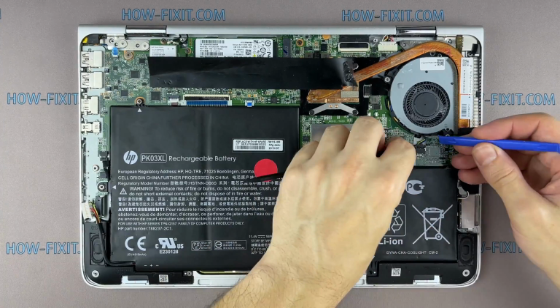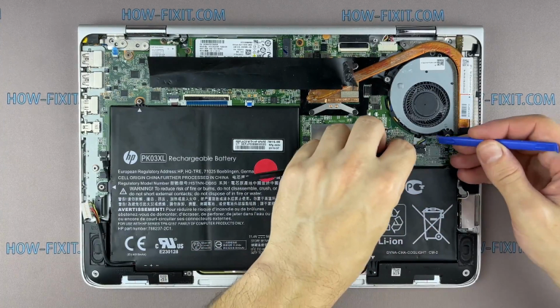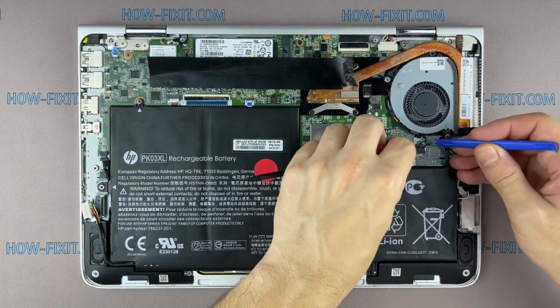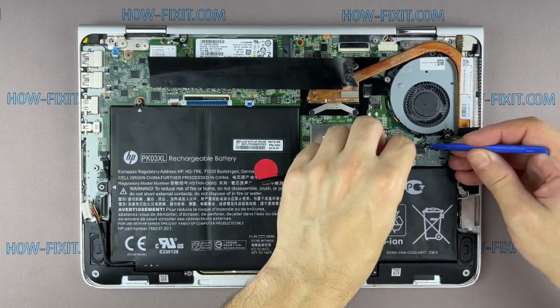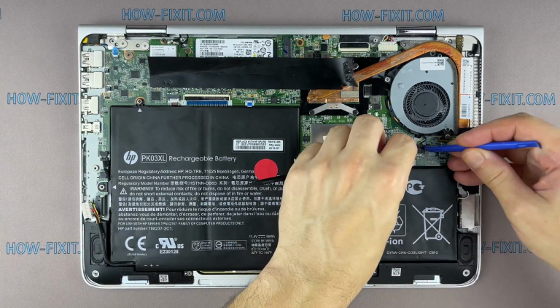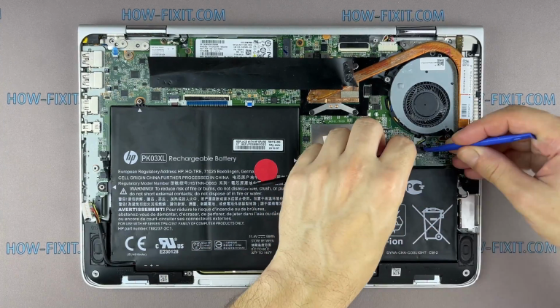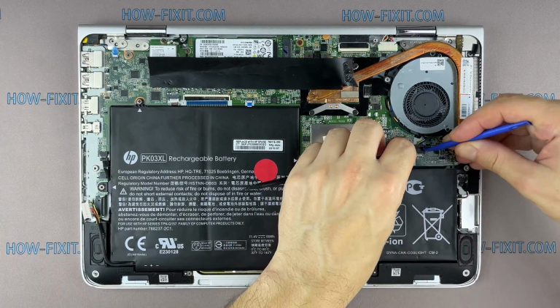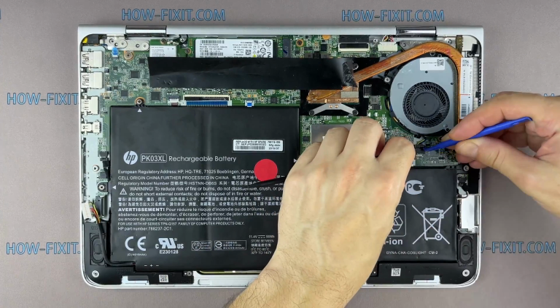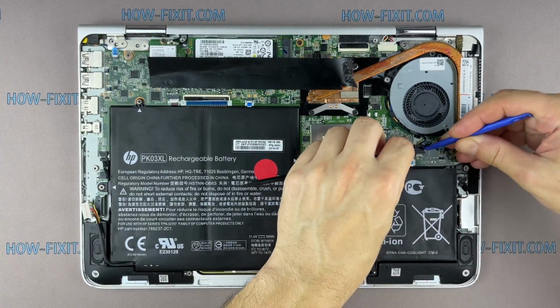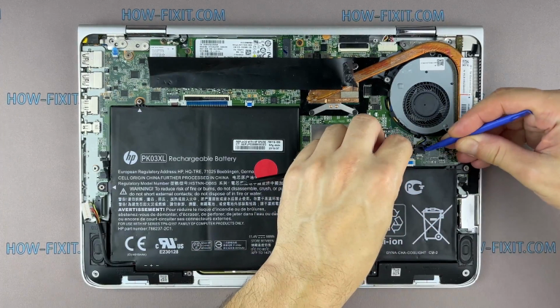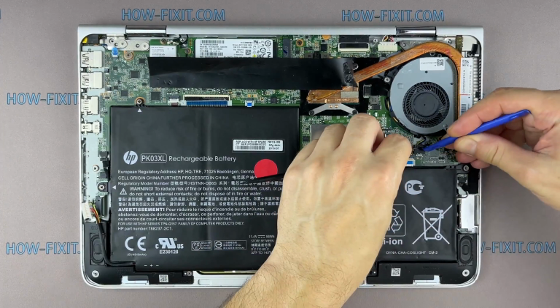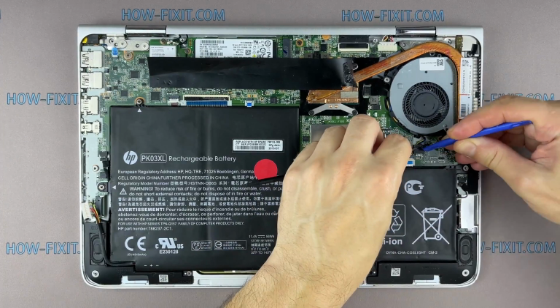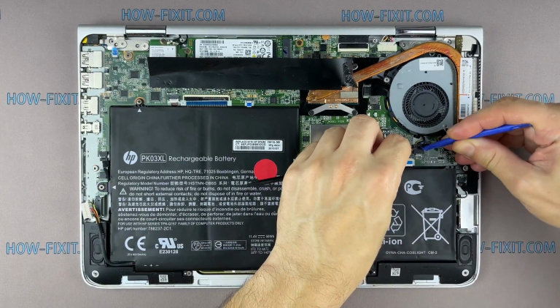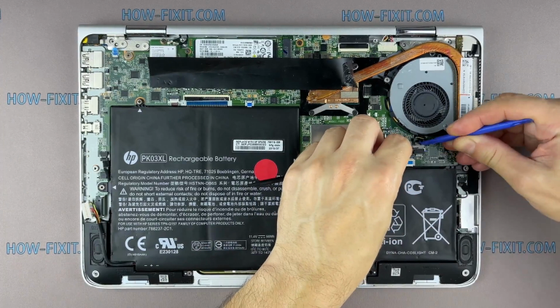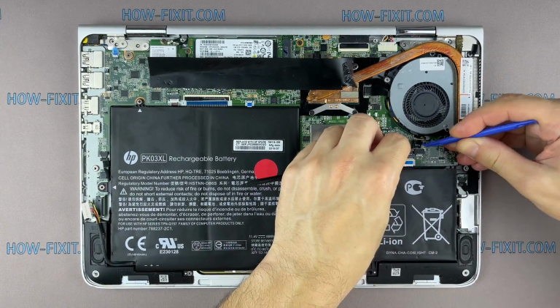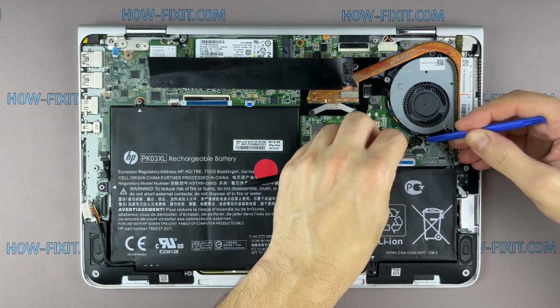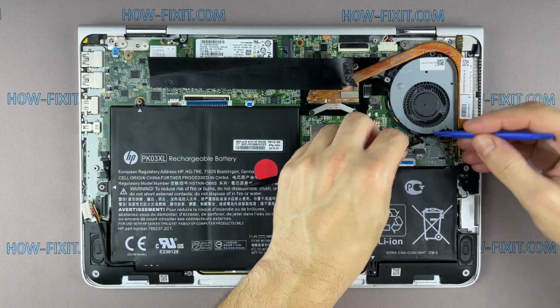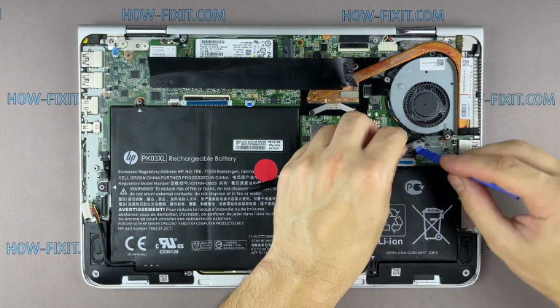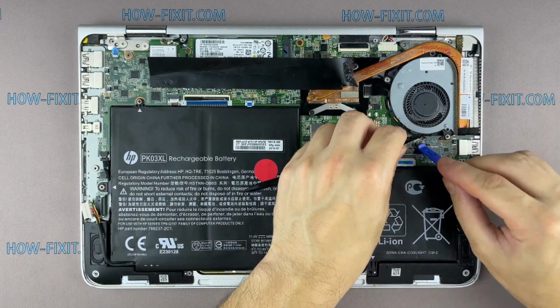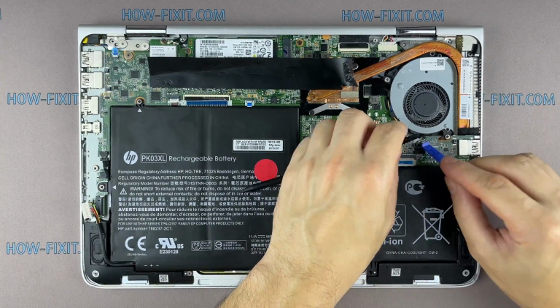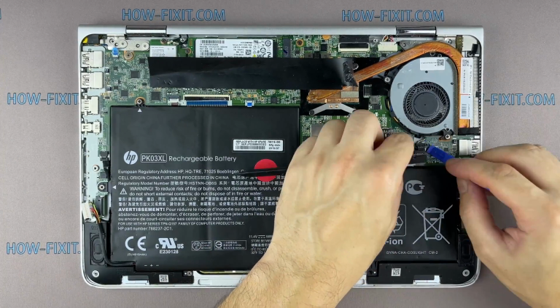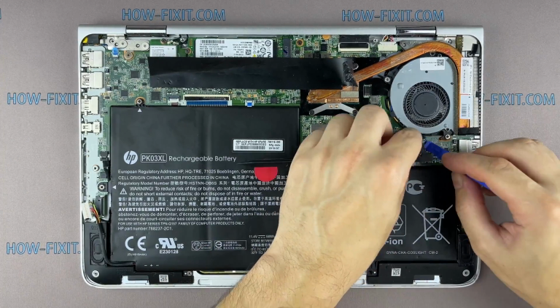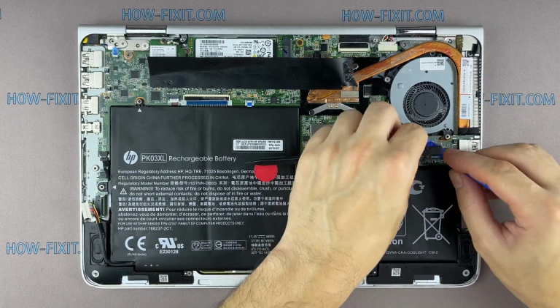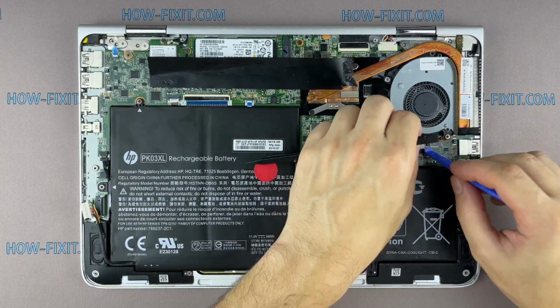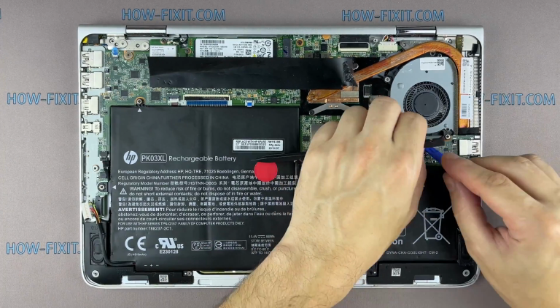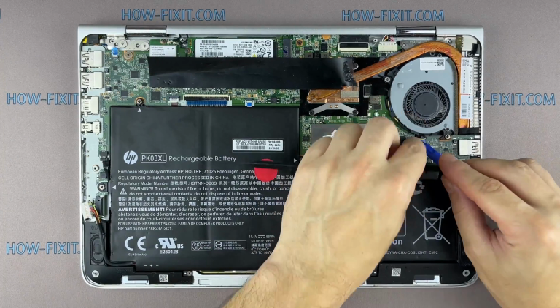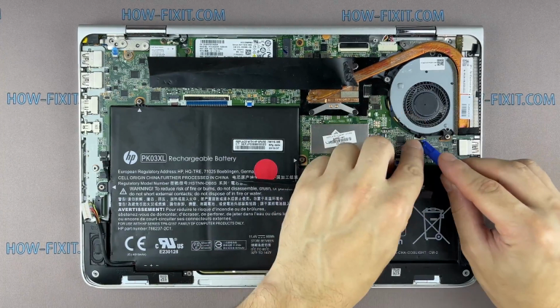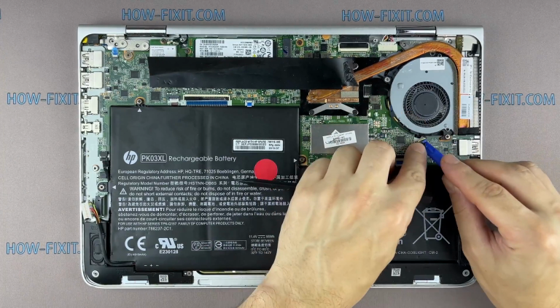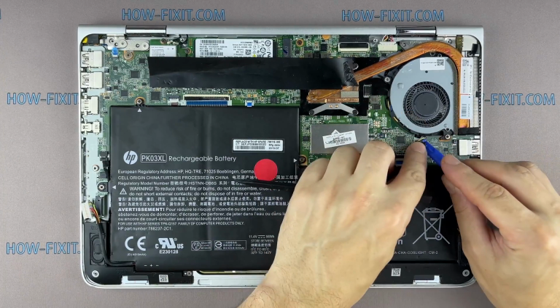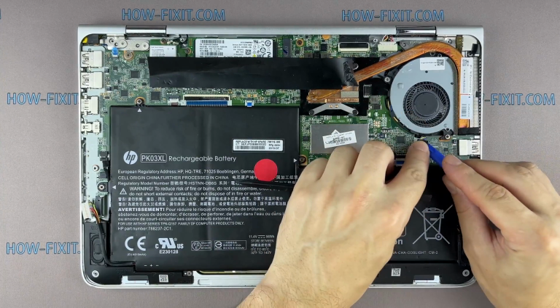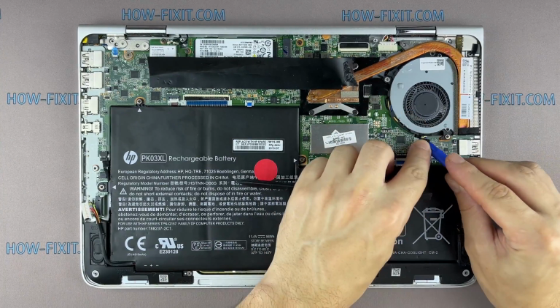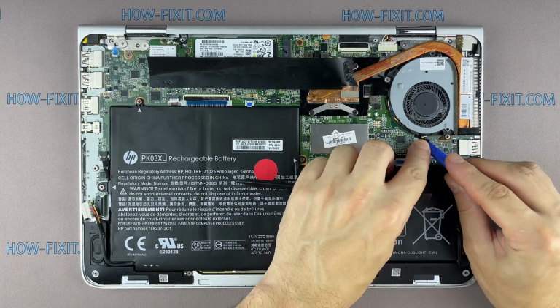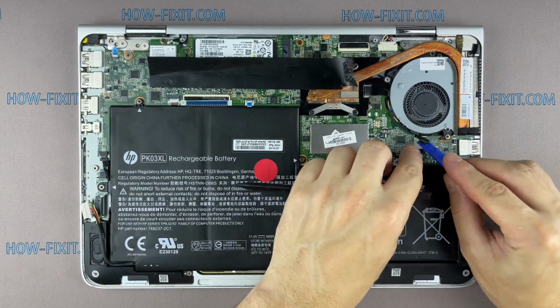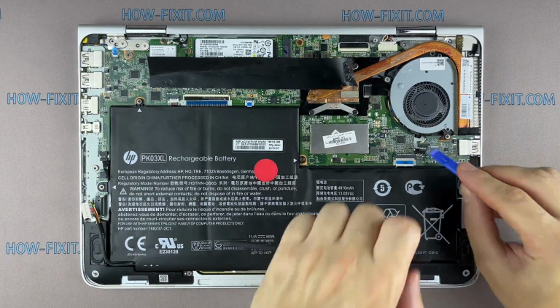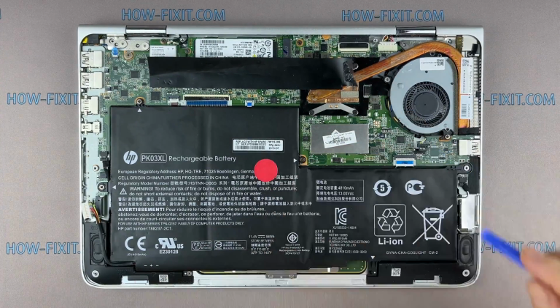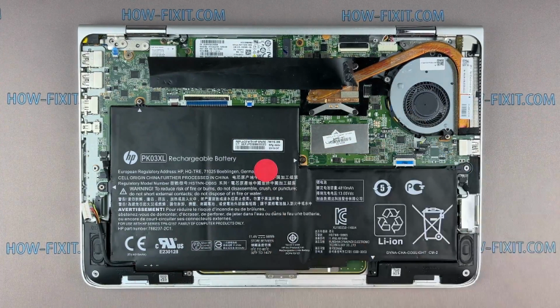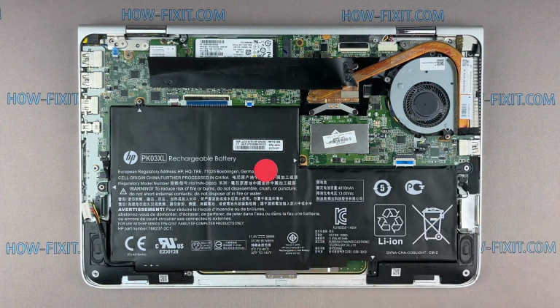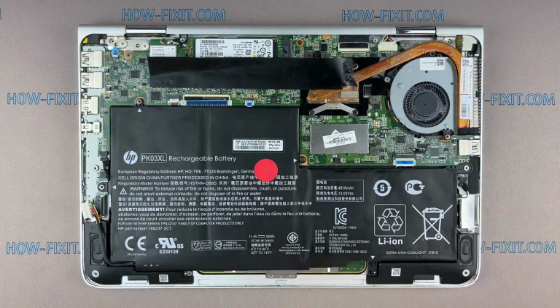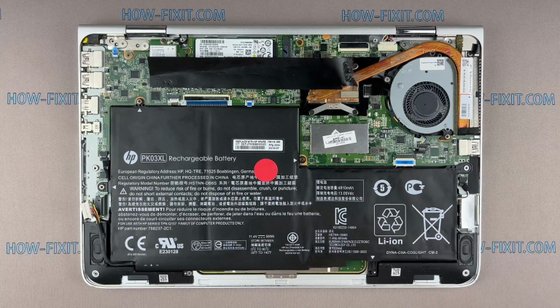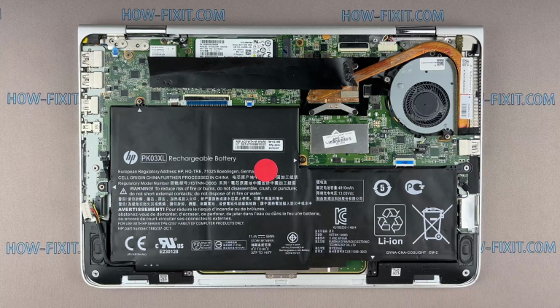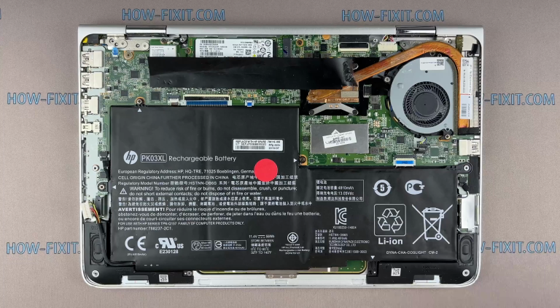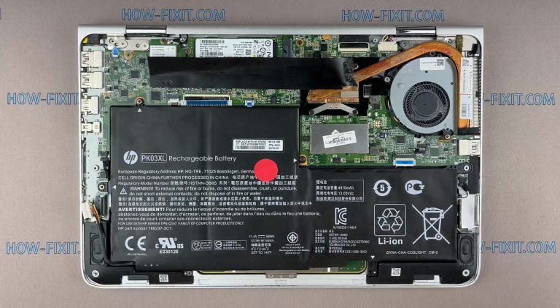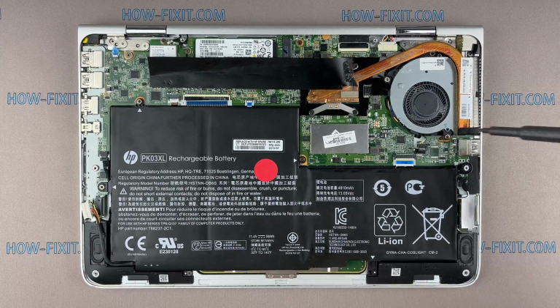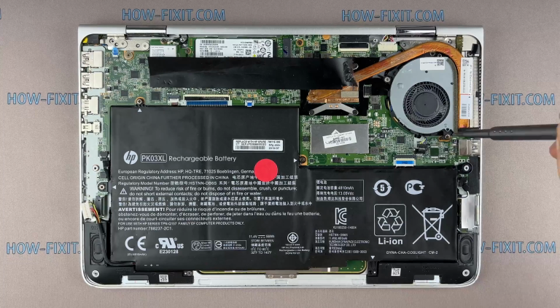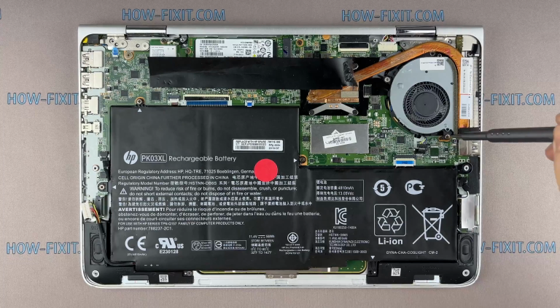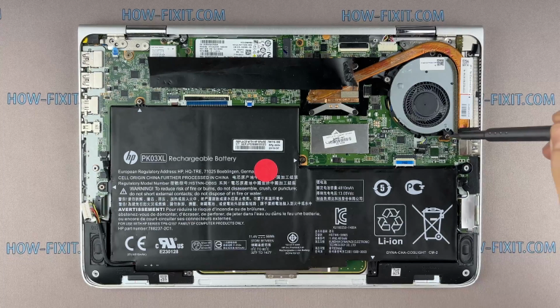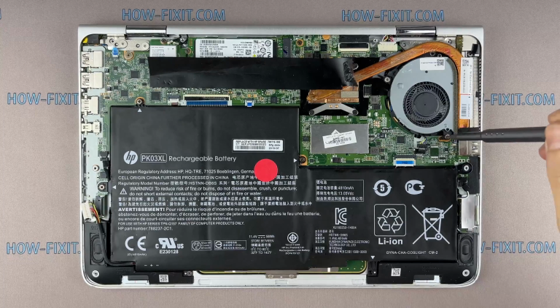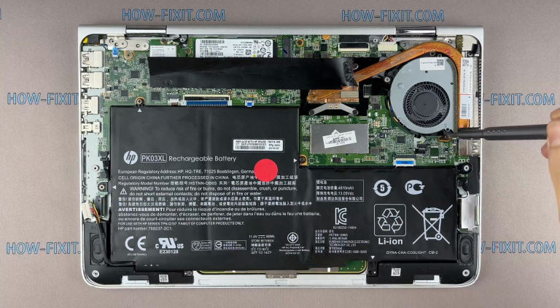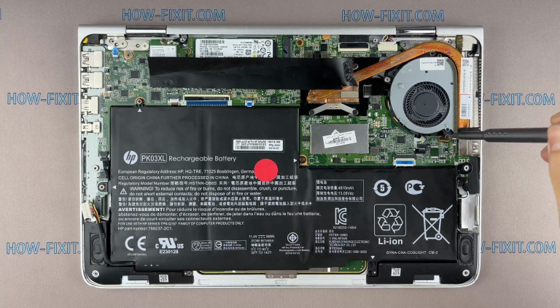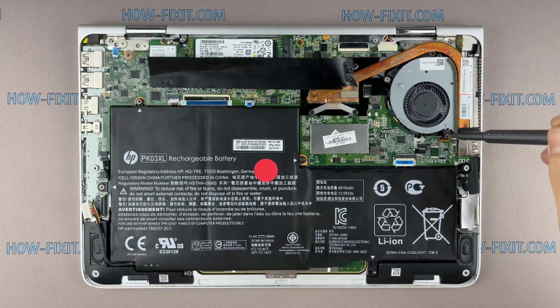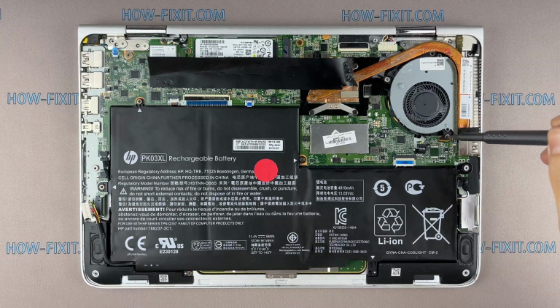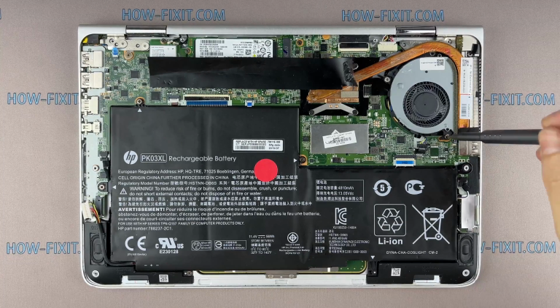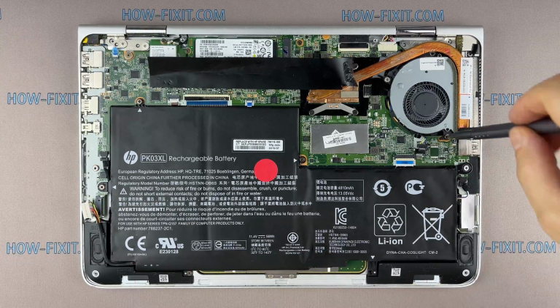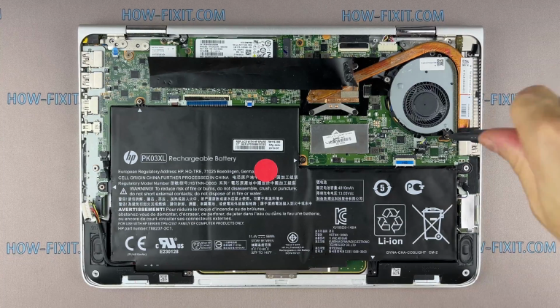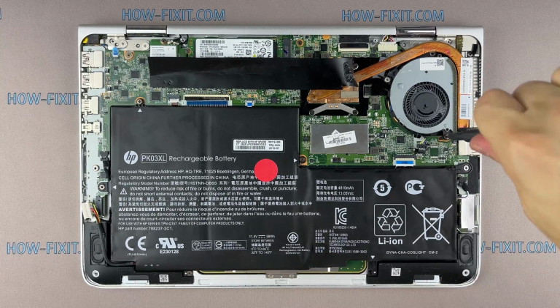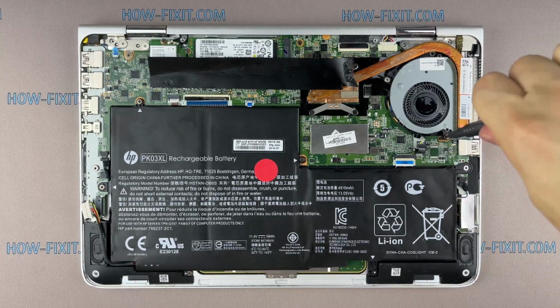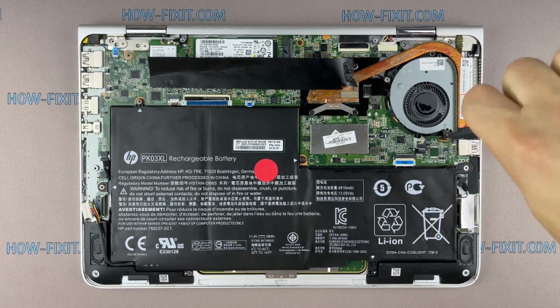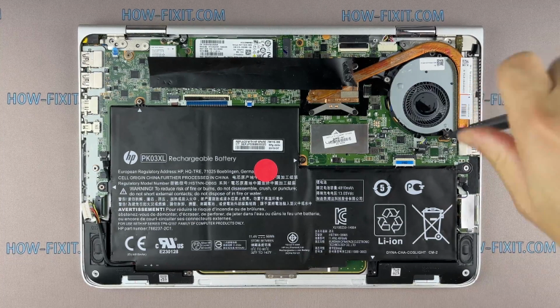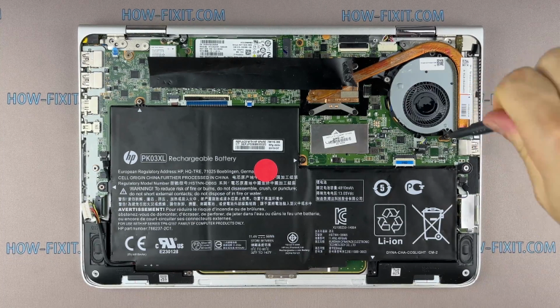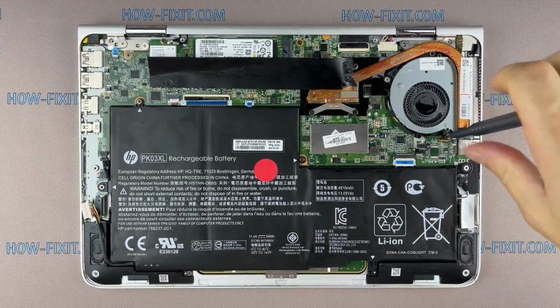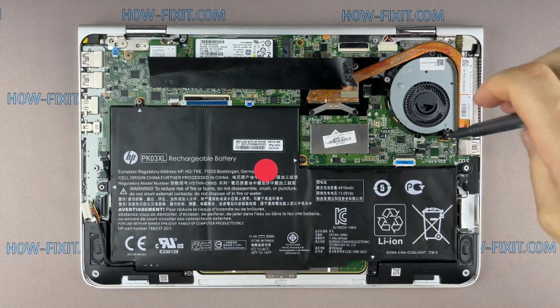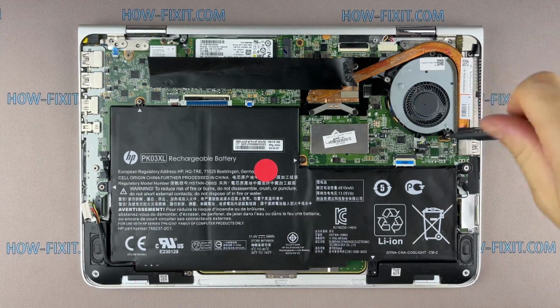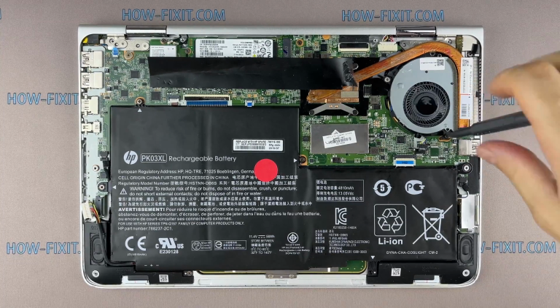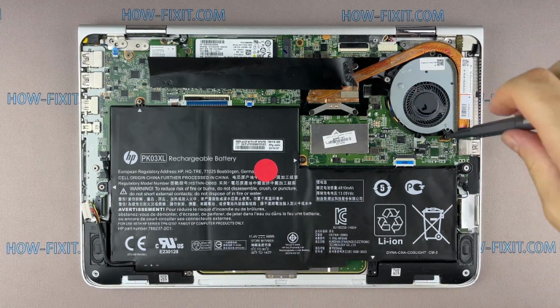Disconnect the fan cables and remove all screws on the cooling system.